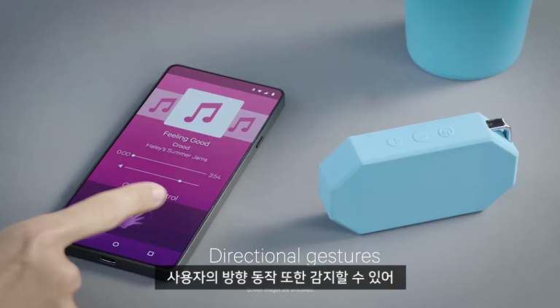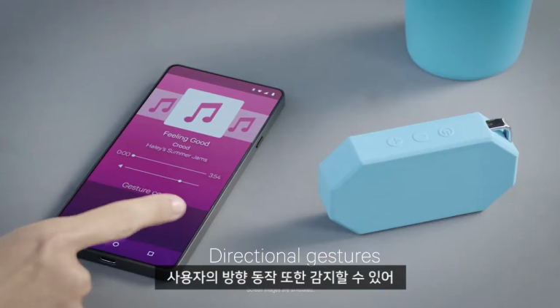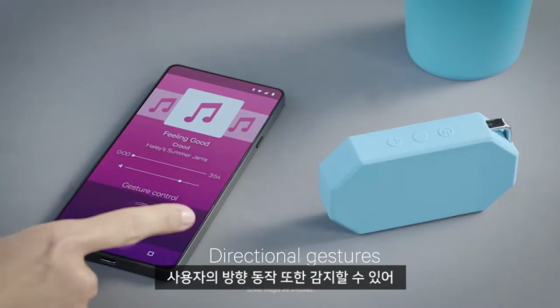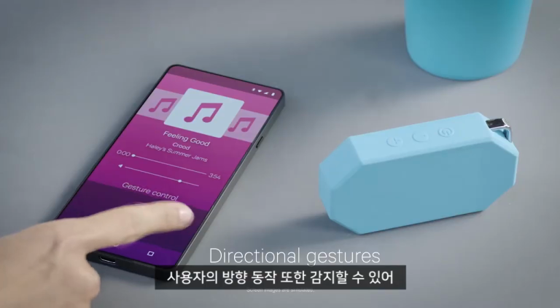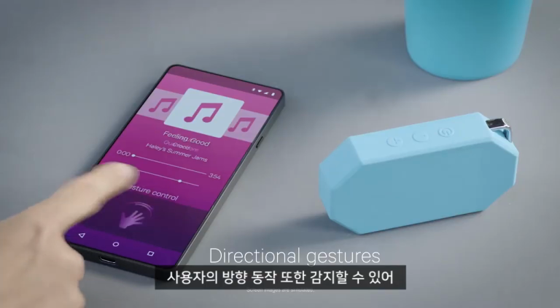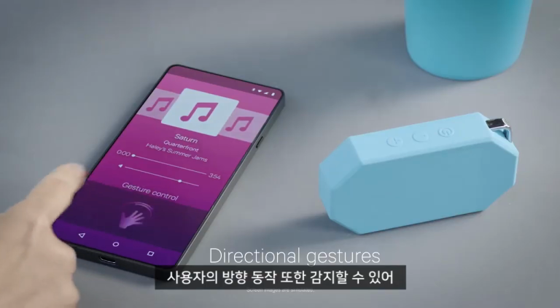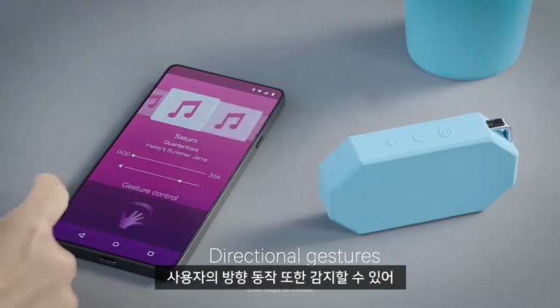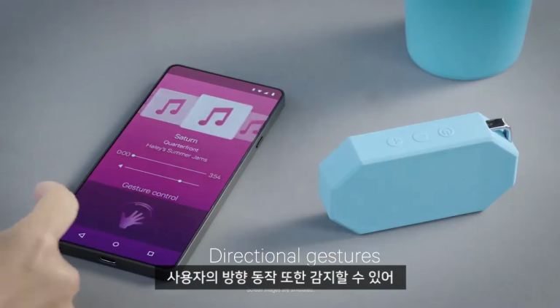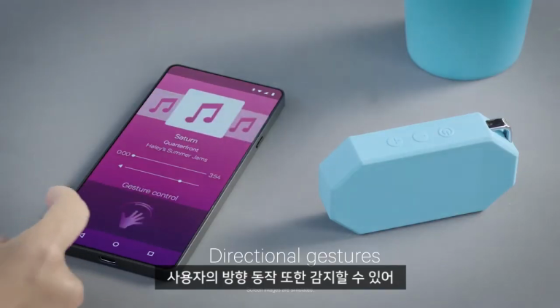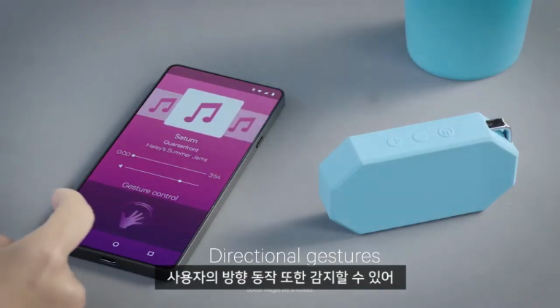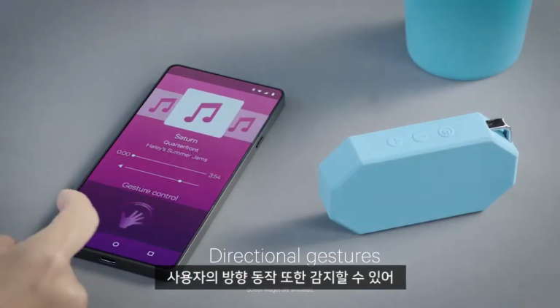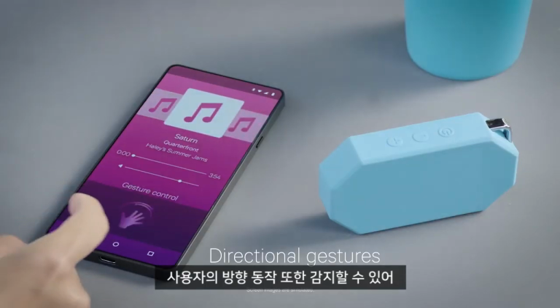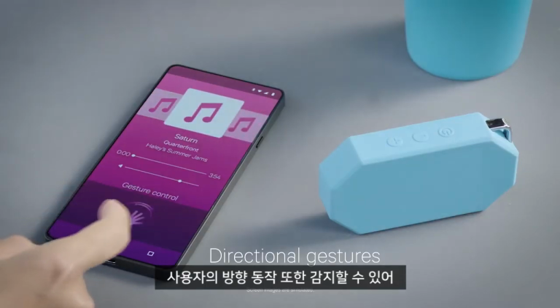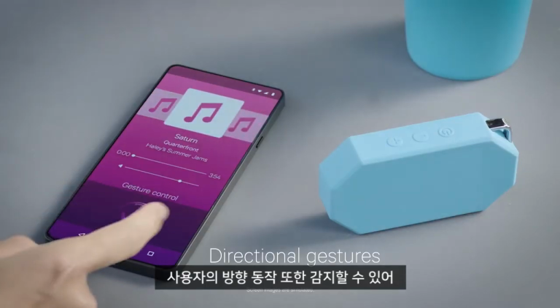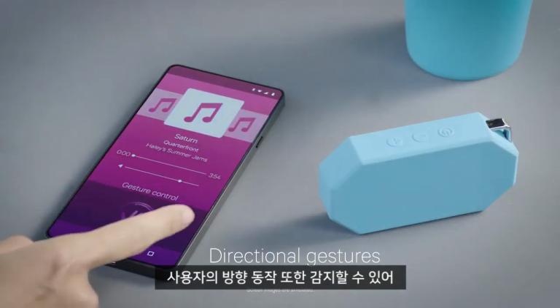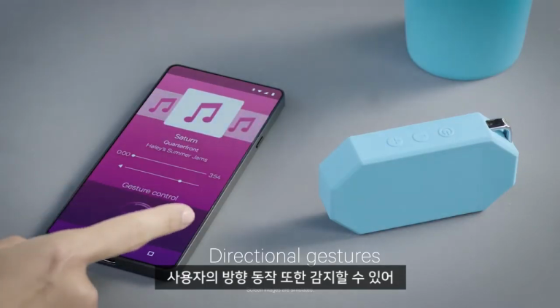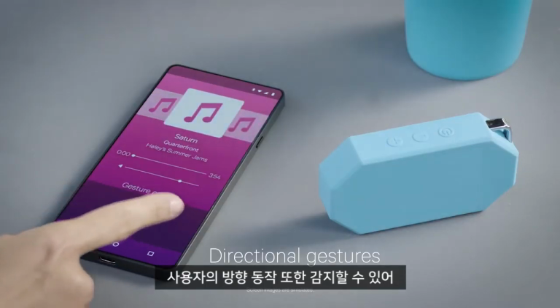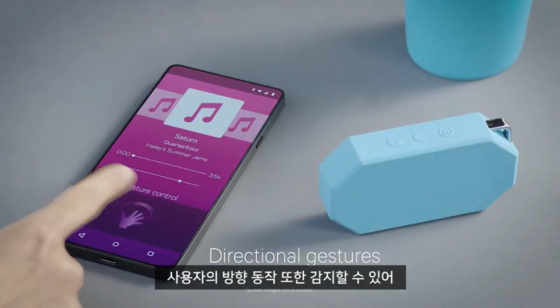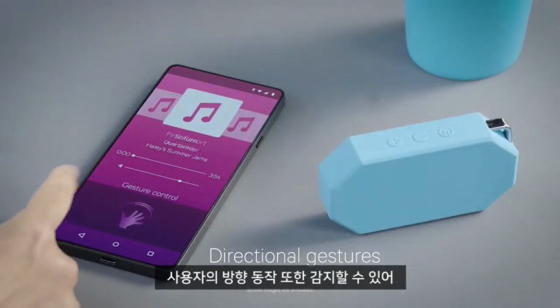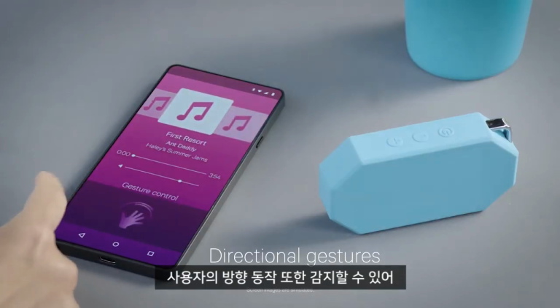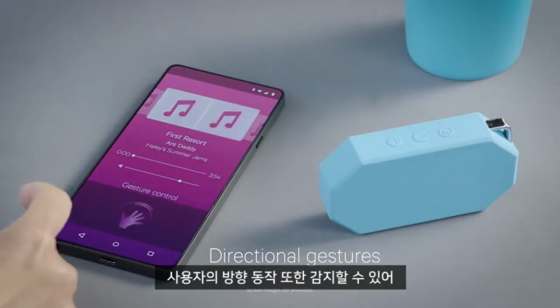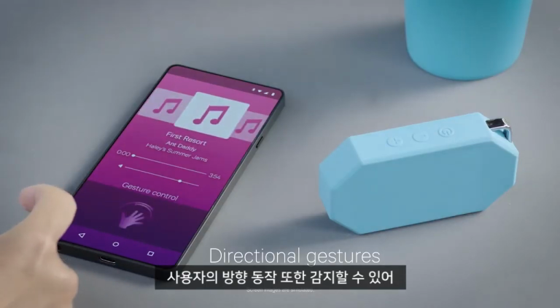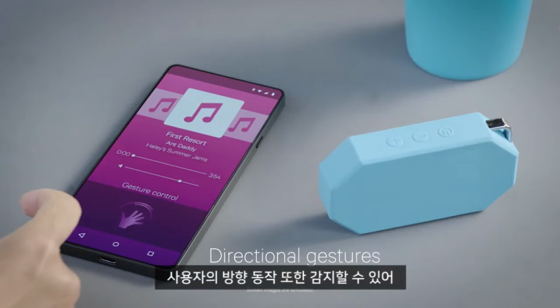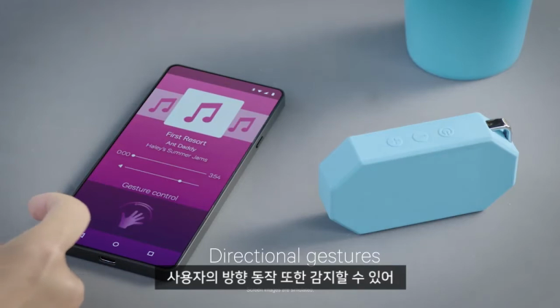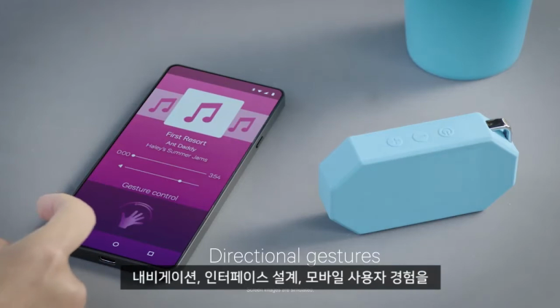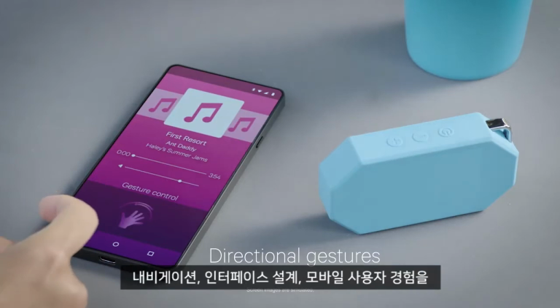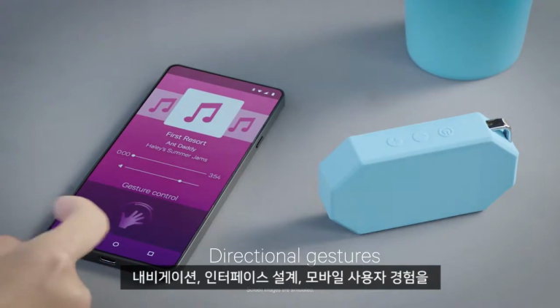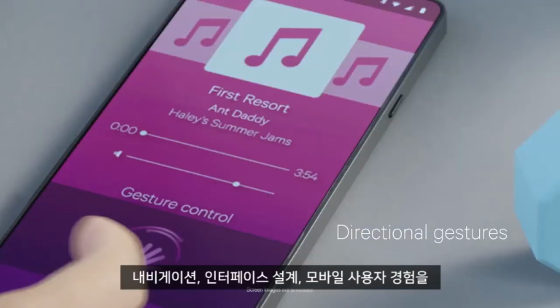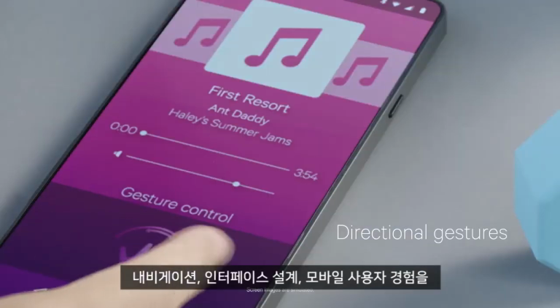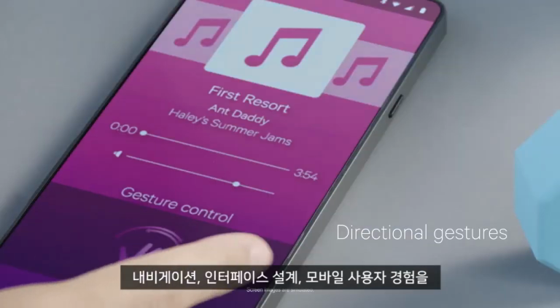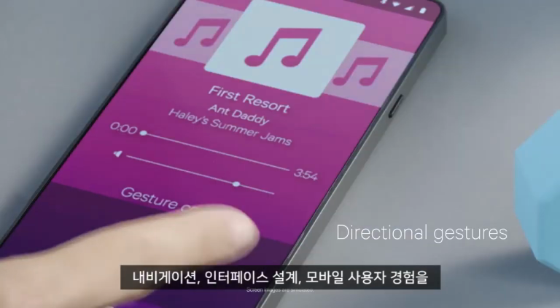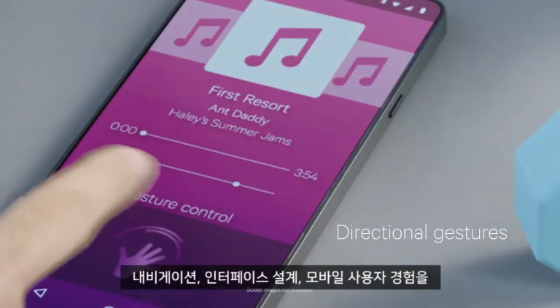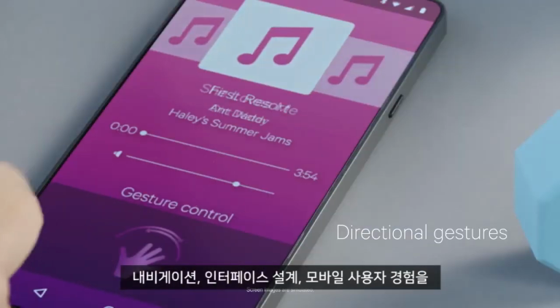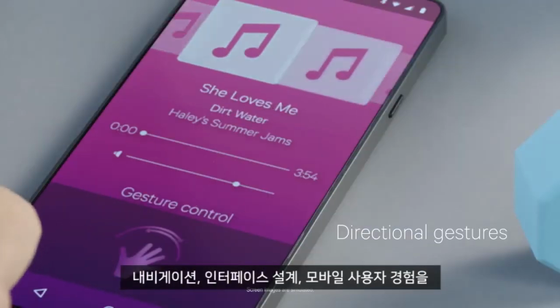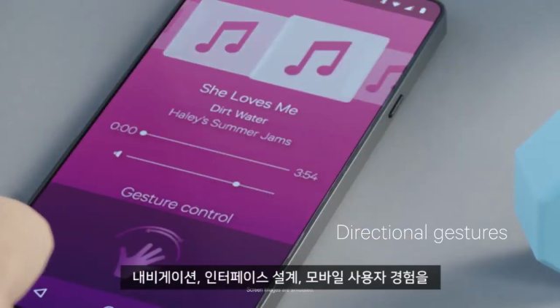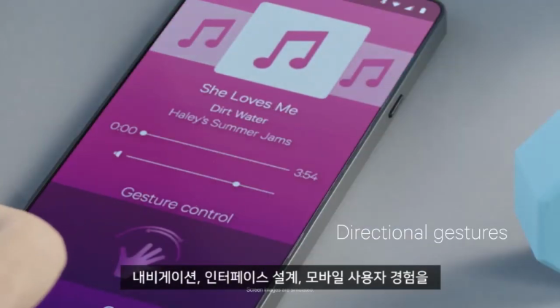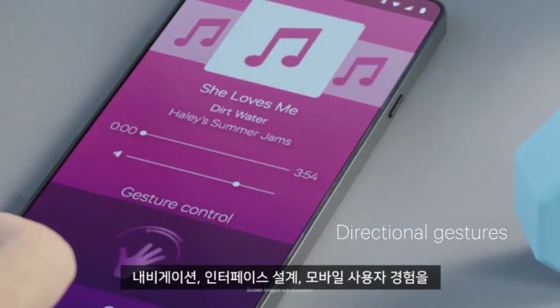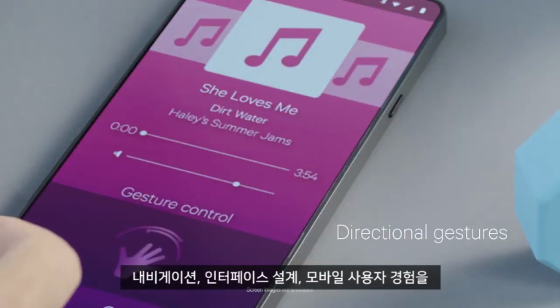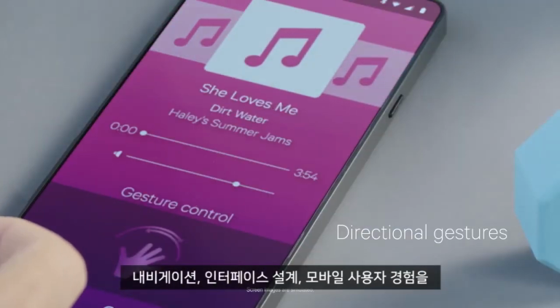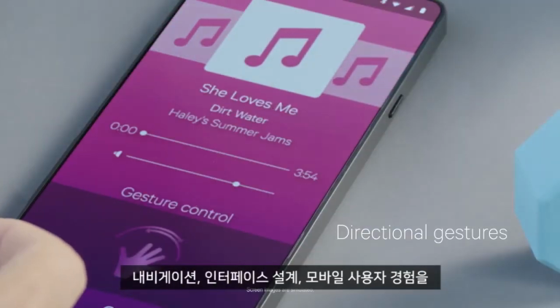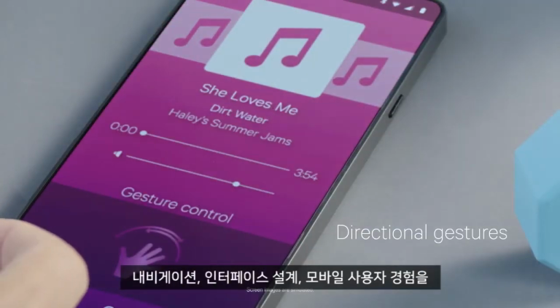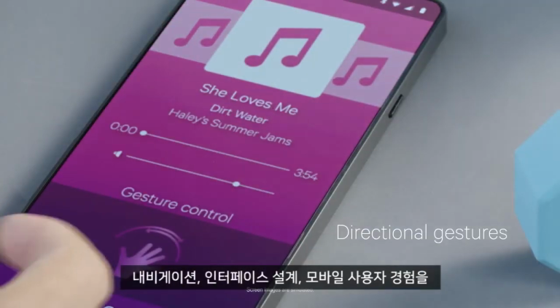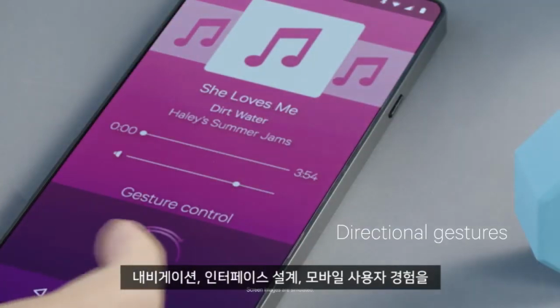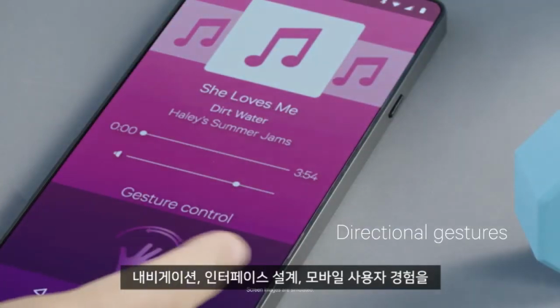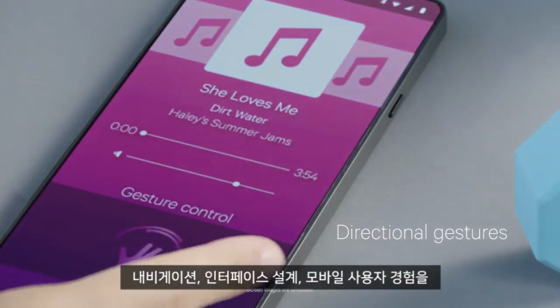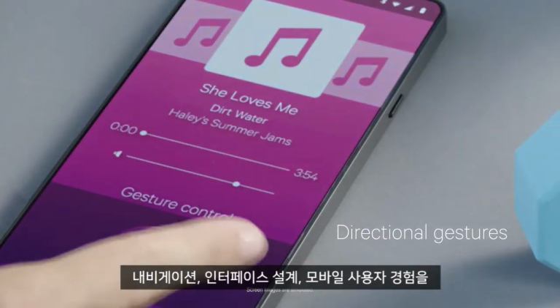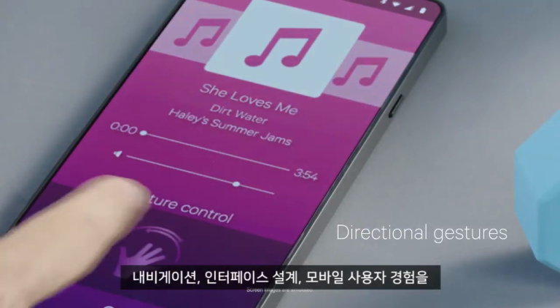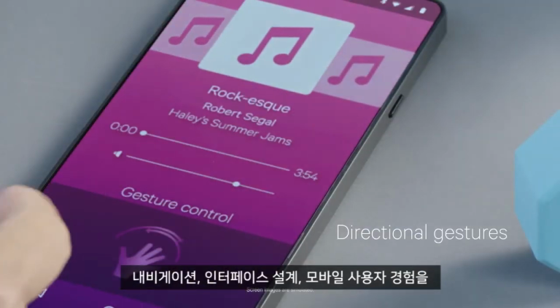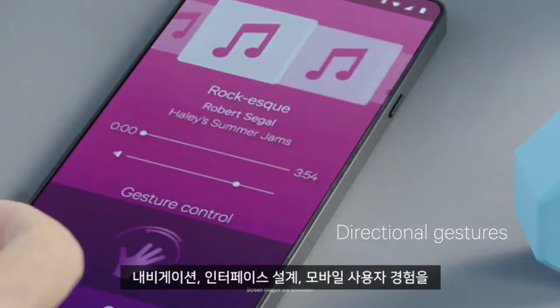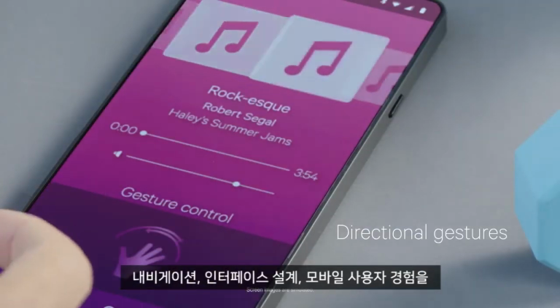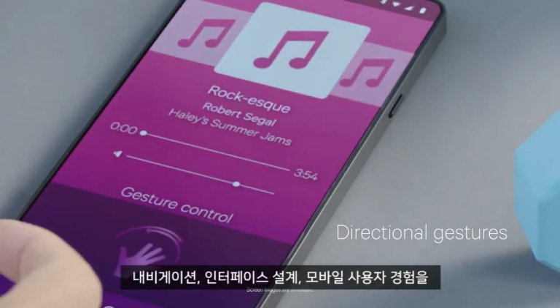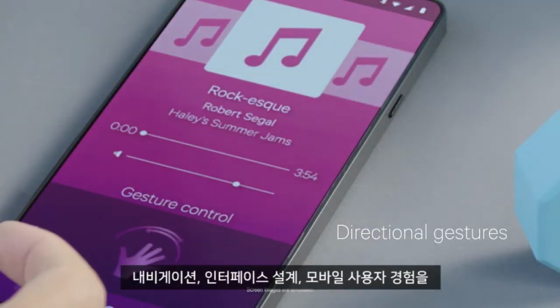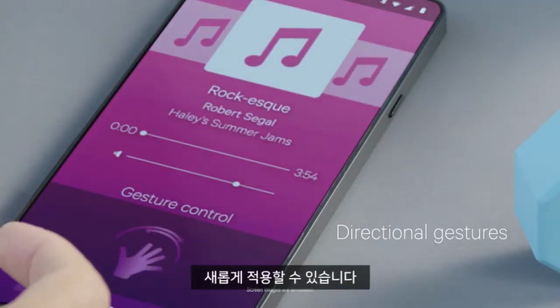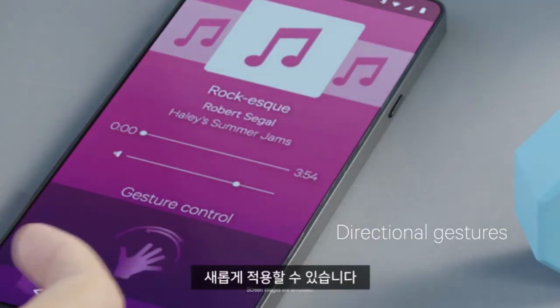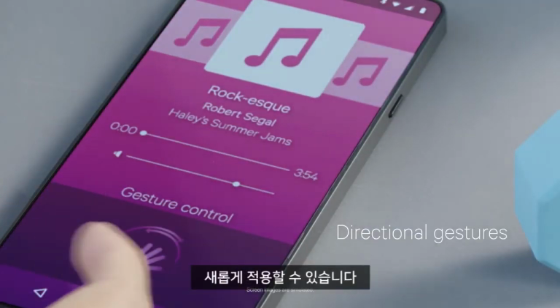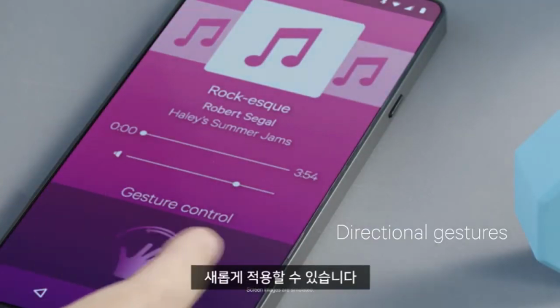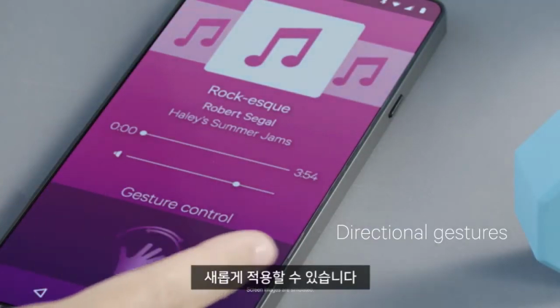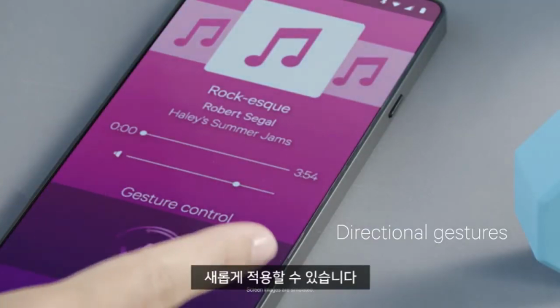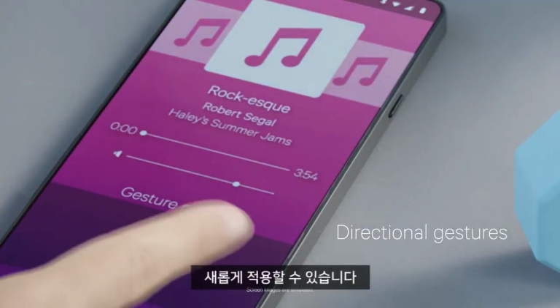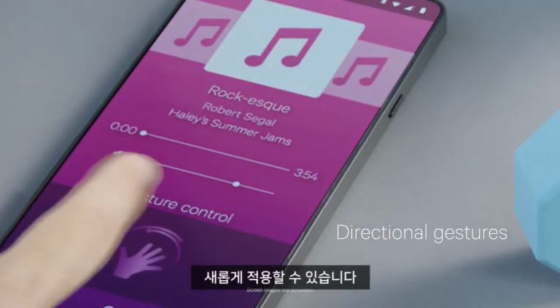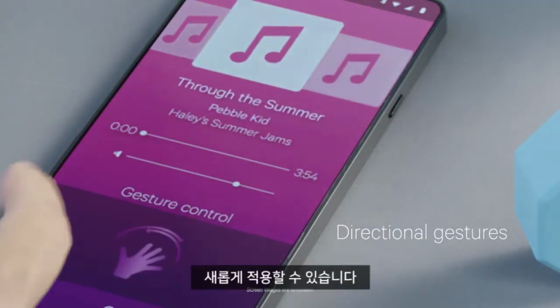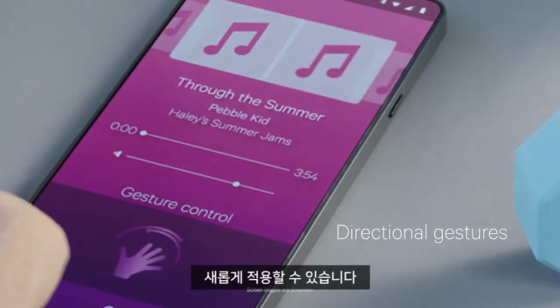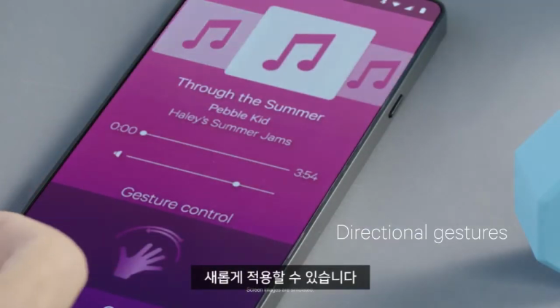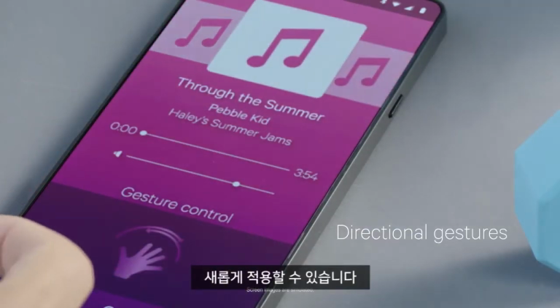They also allow detection of directional gestures, opening new opportunities for navigation, interface design, and mobile user experiences.